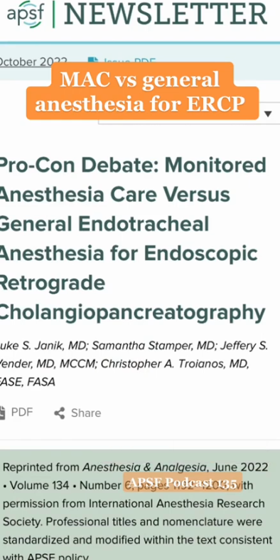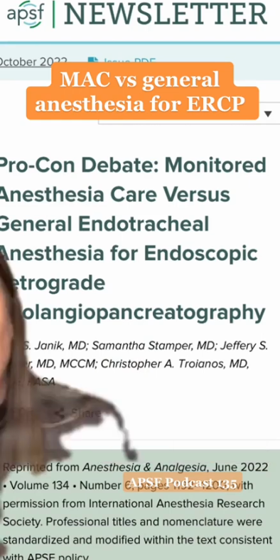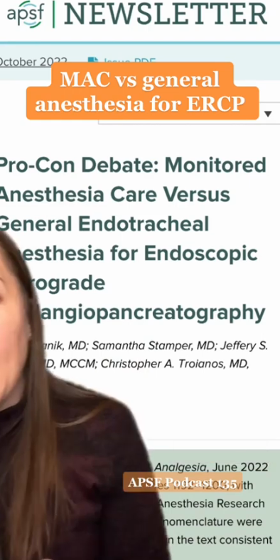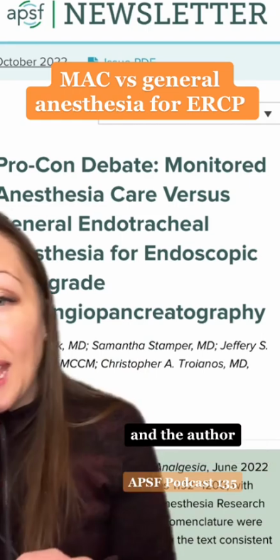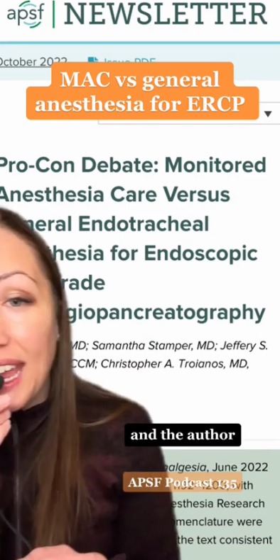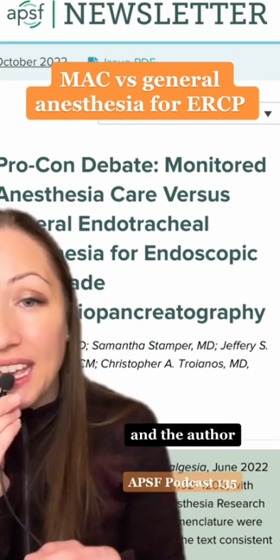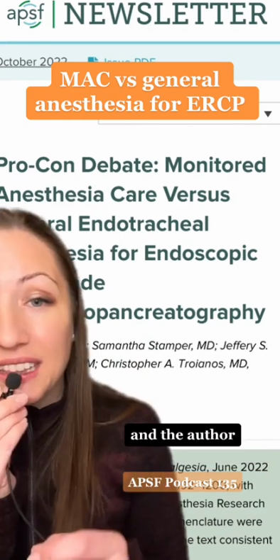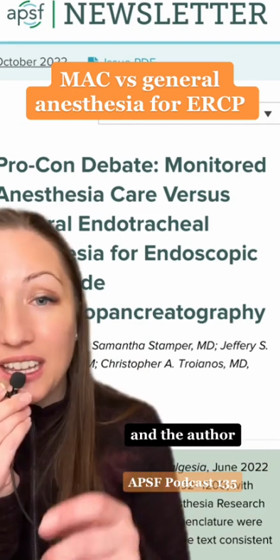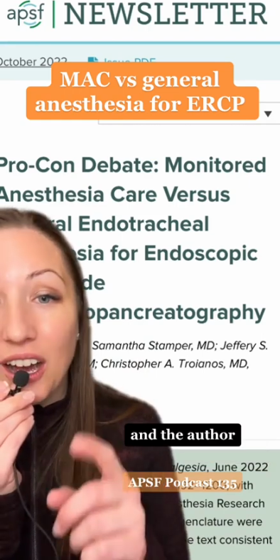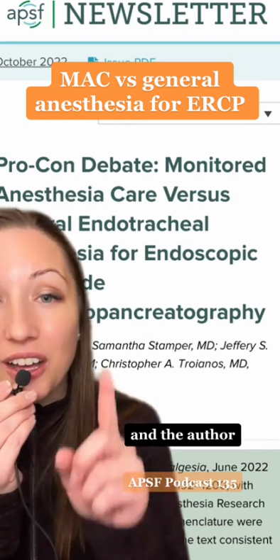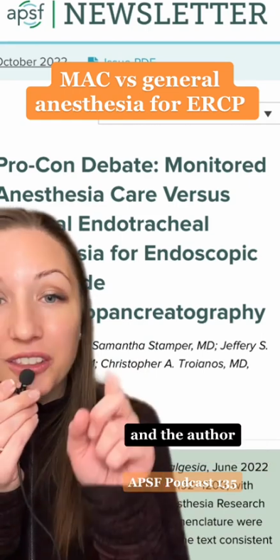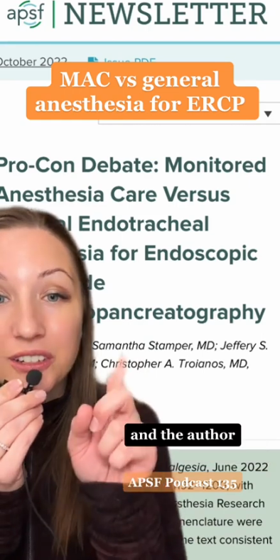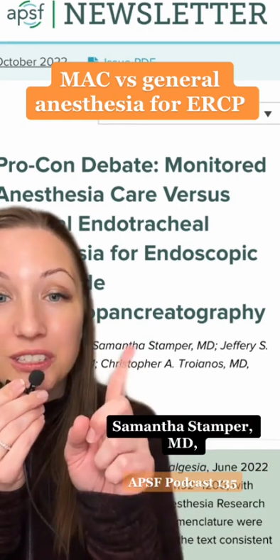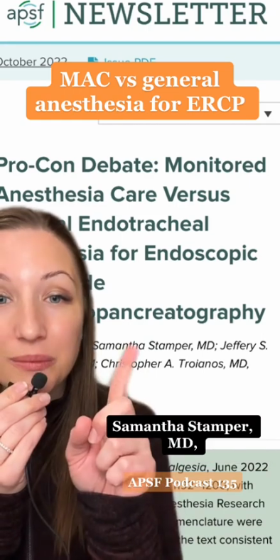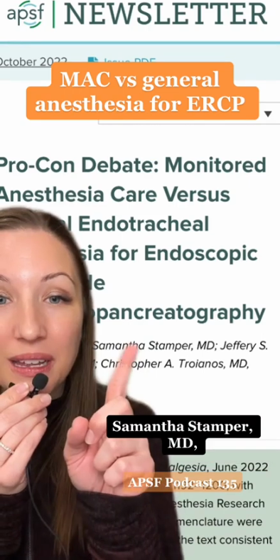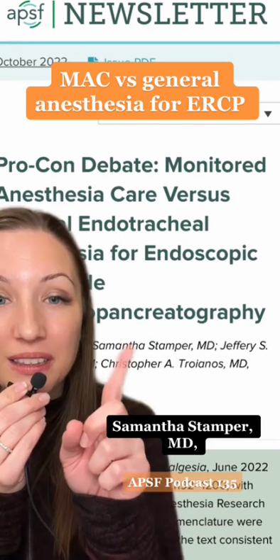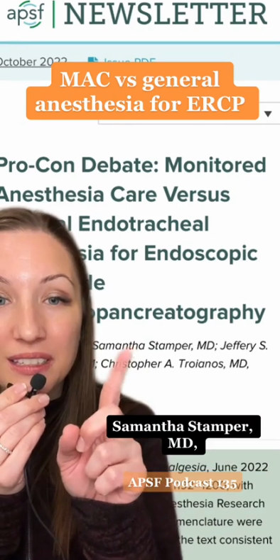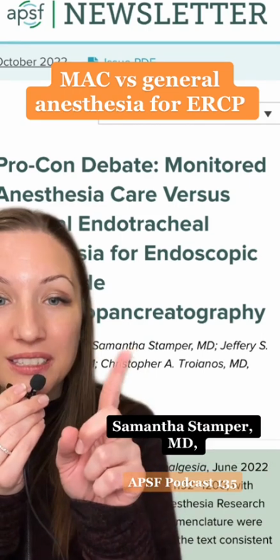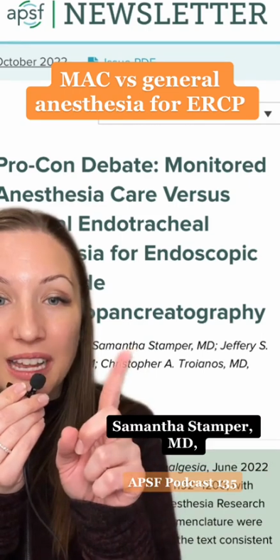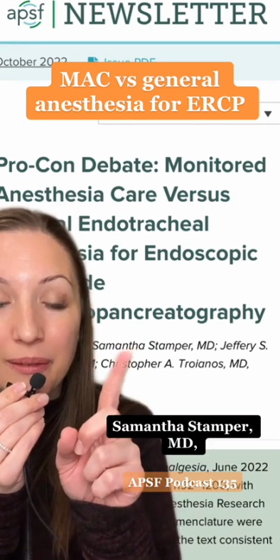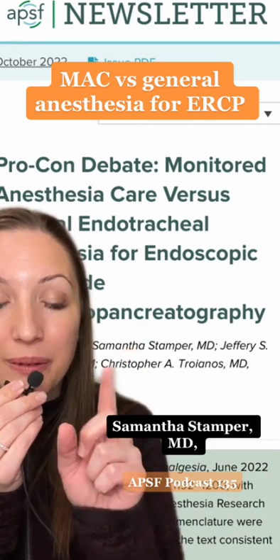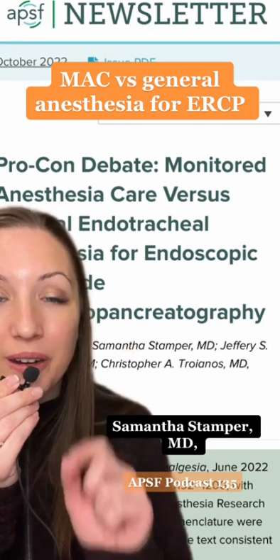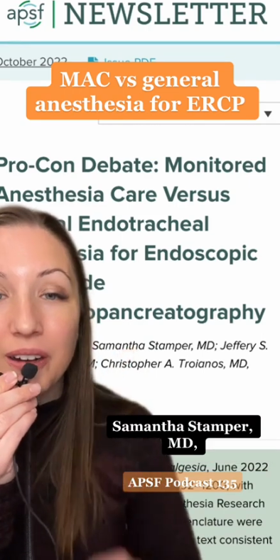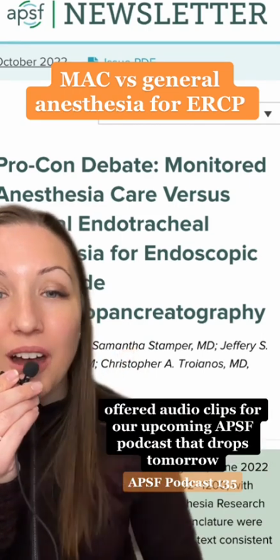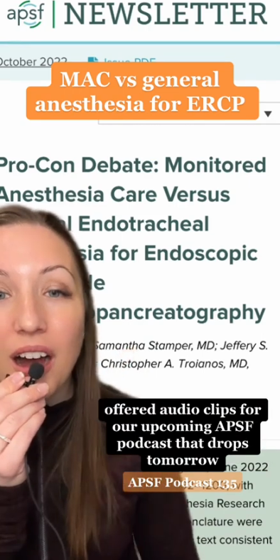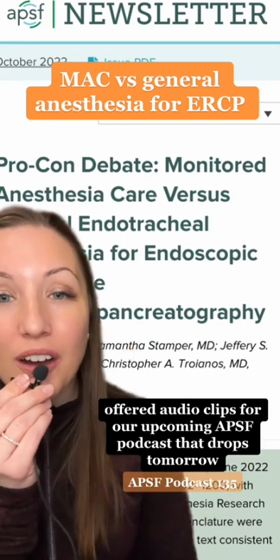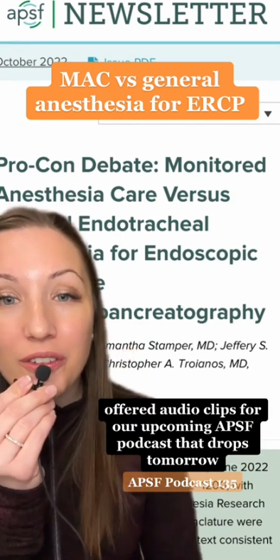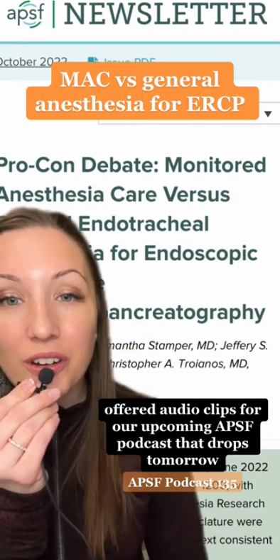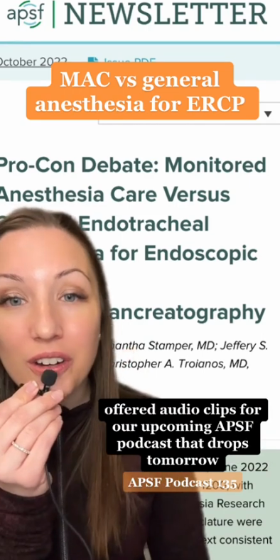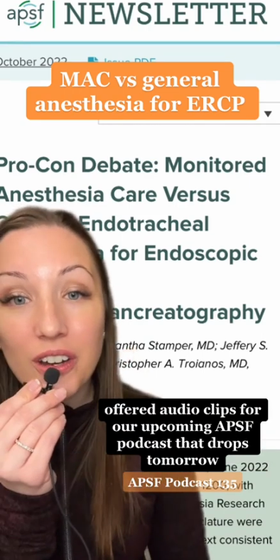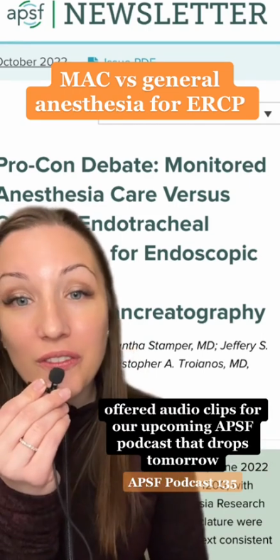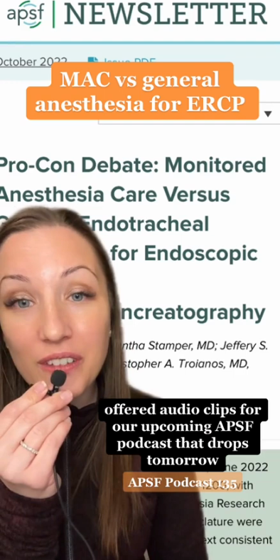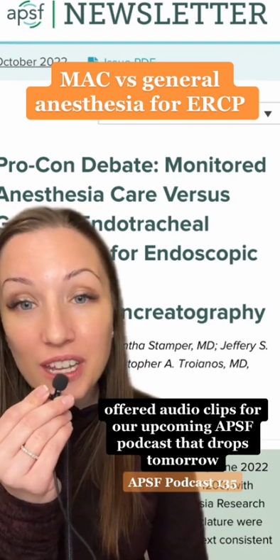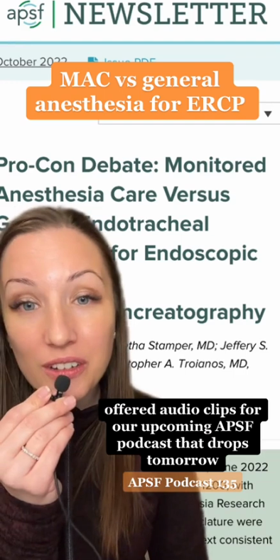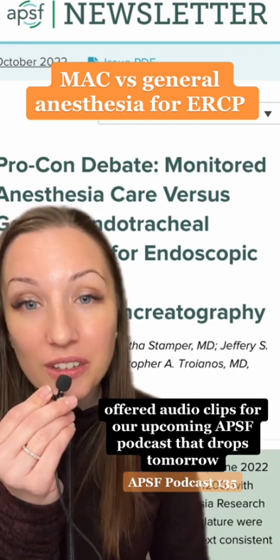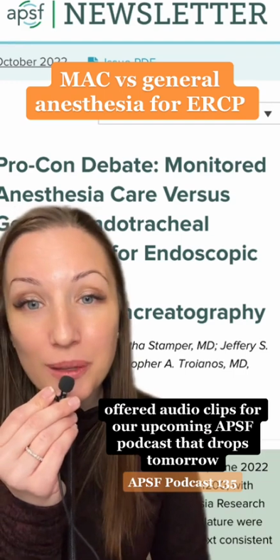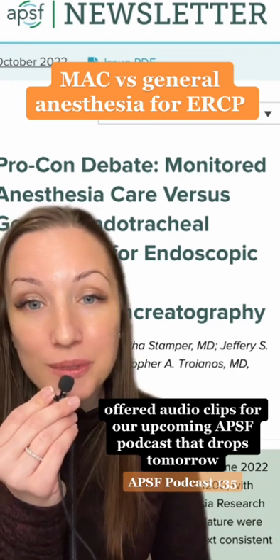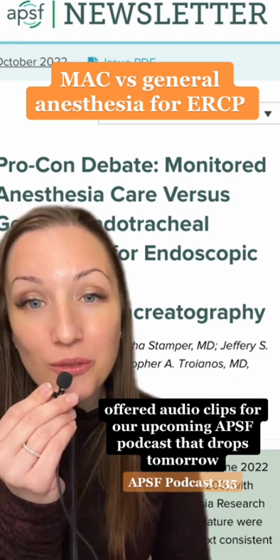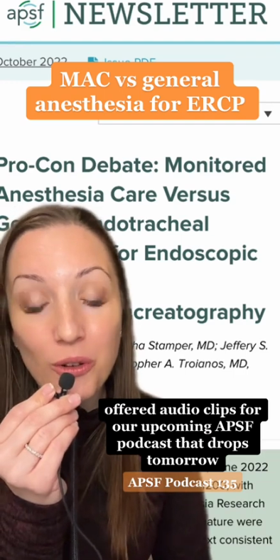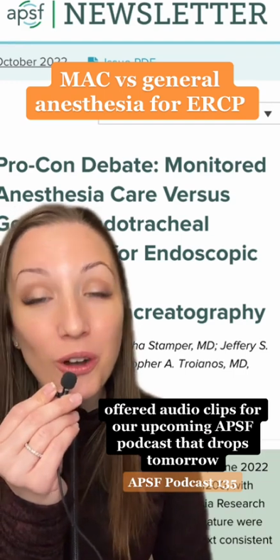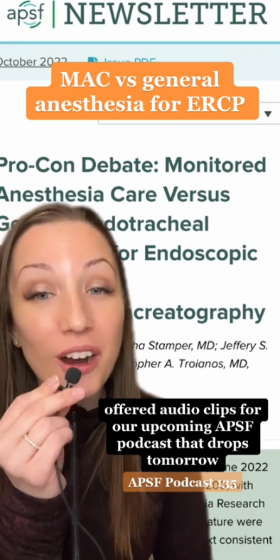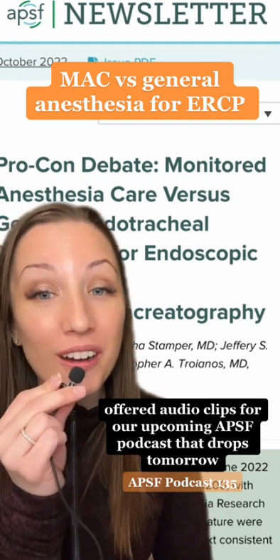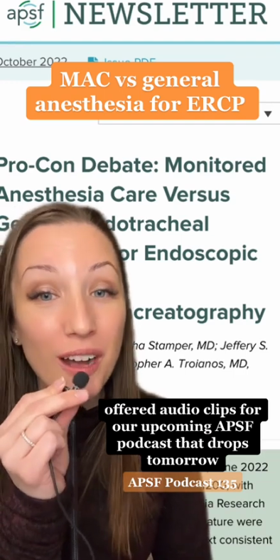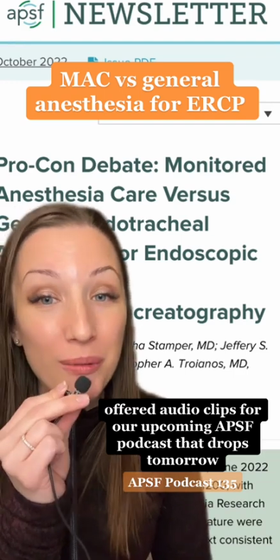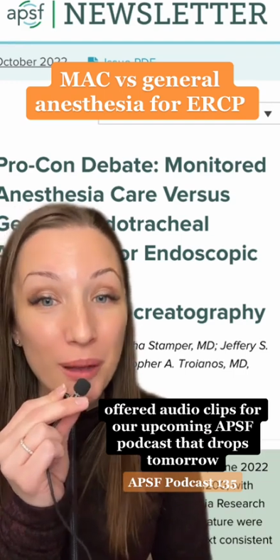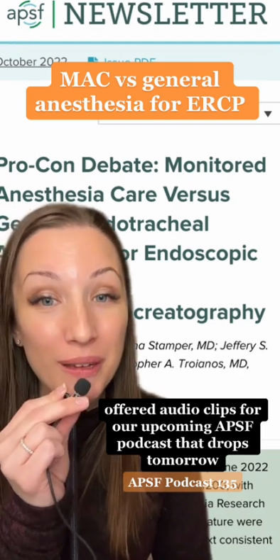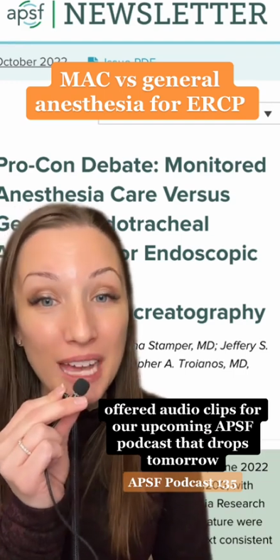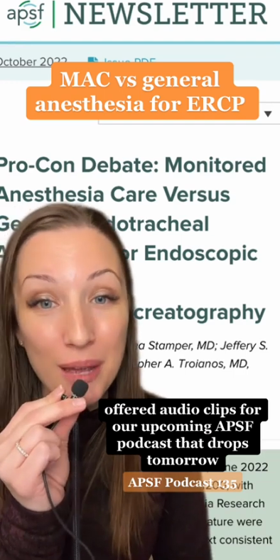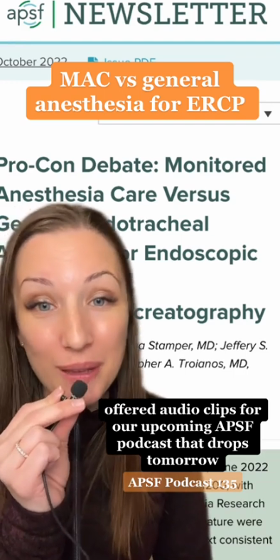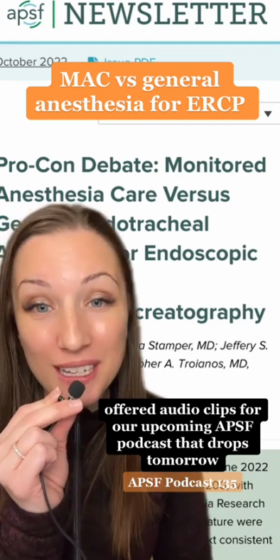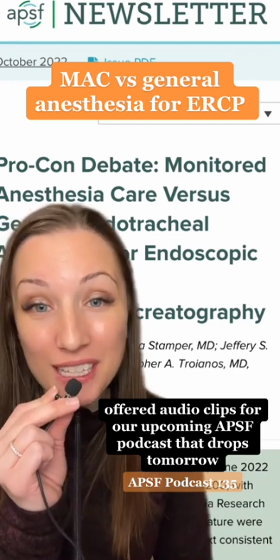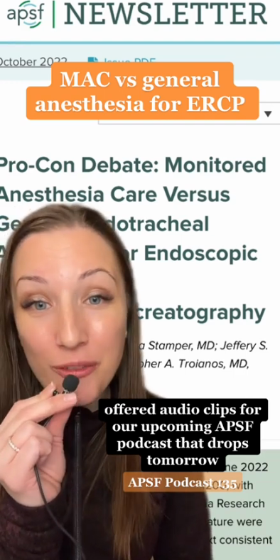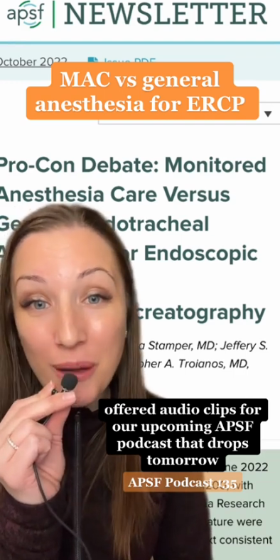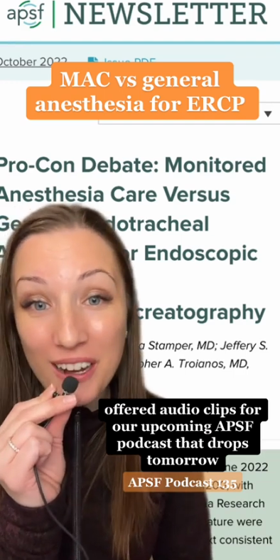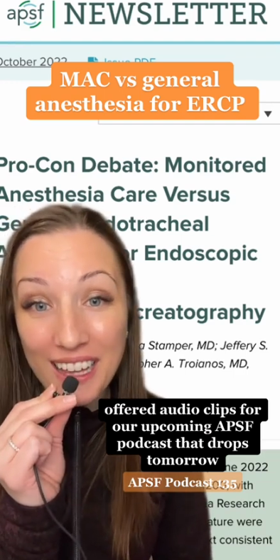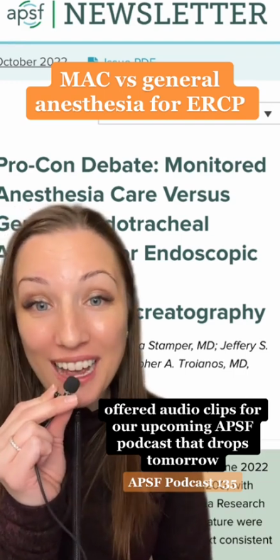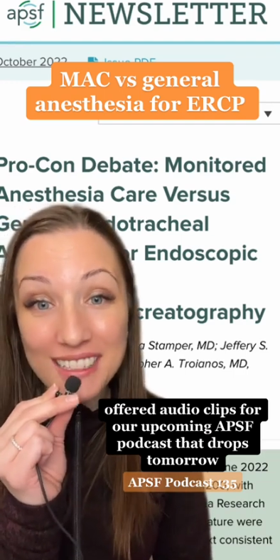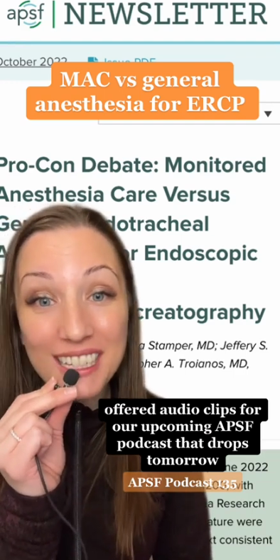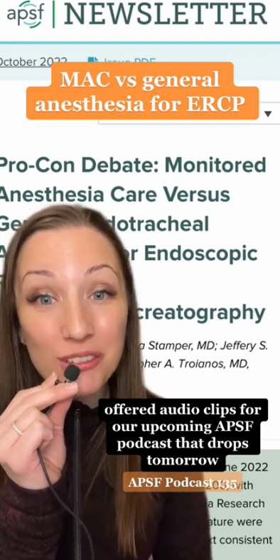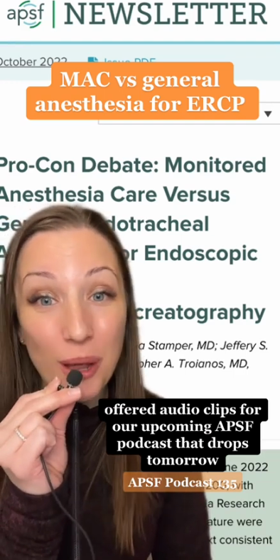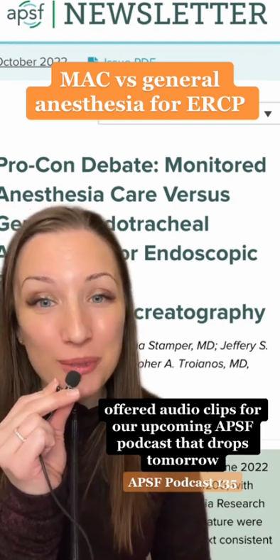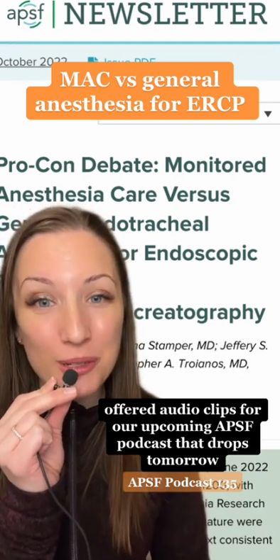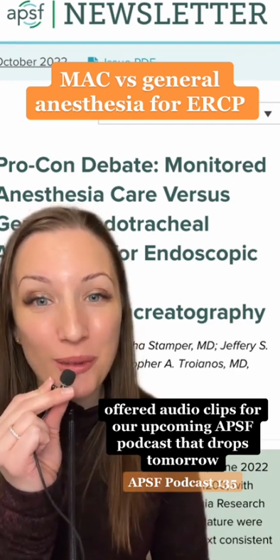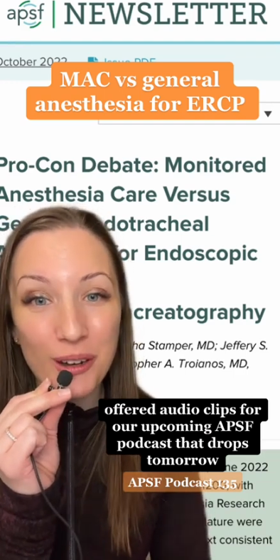The author, Samantha Stamper, offered video clips for our upcoming APSF podcast that drops tomorrow.